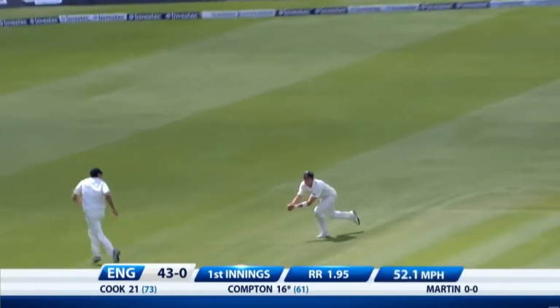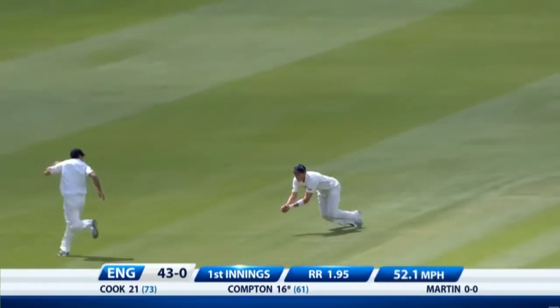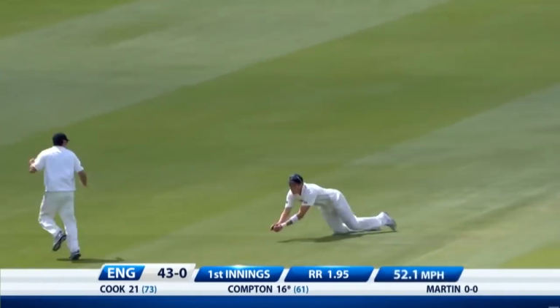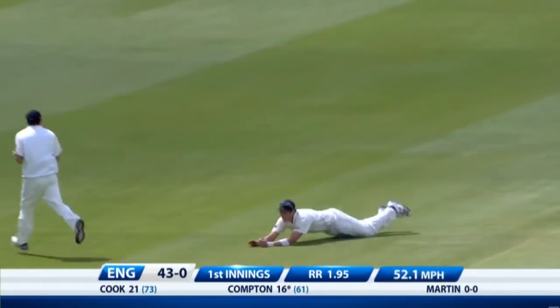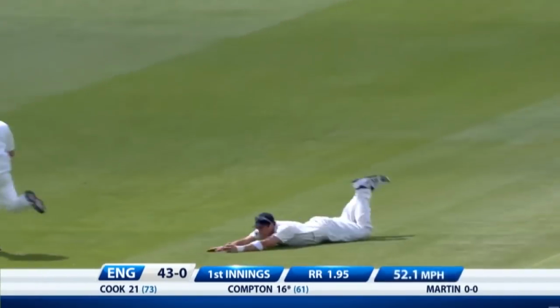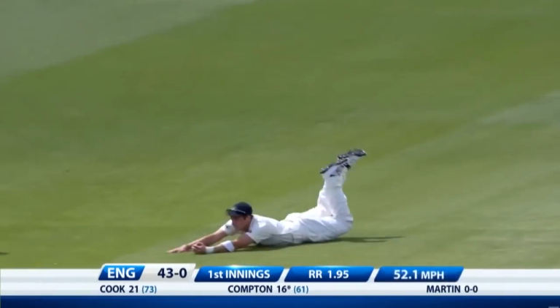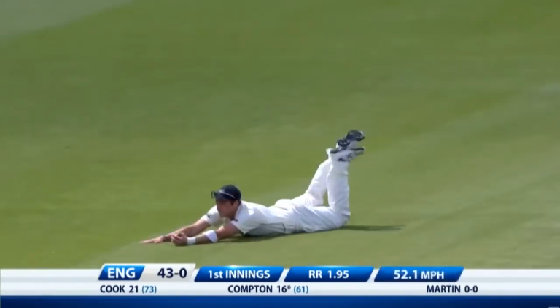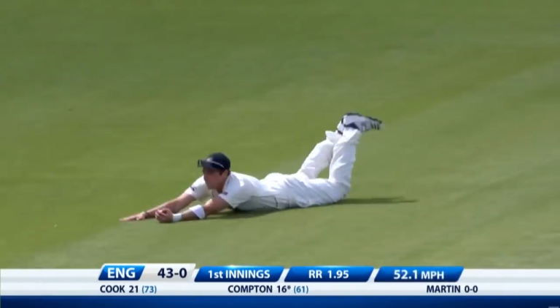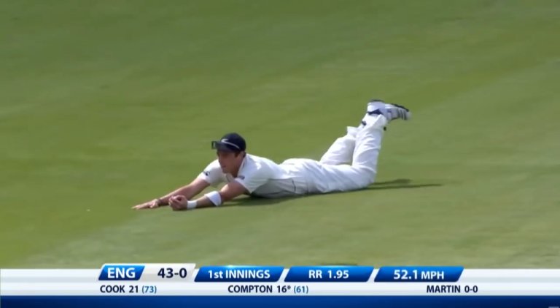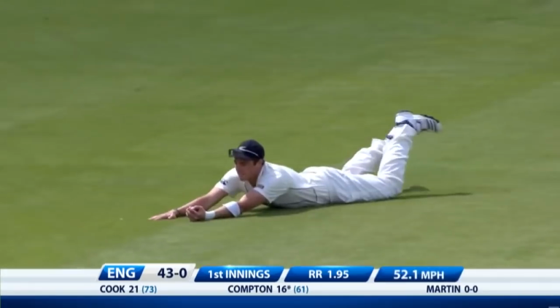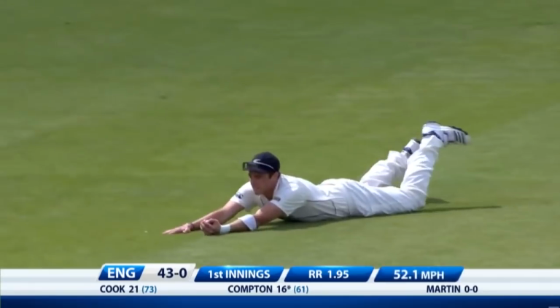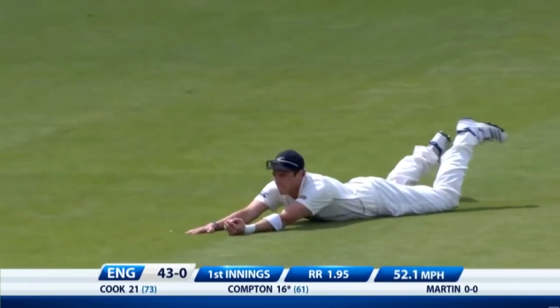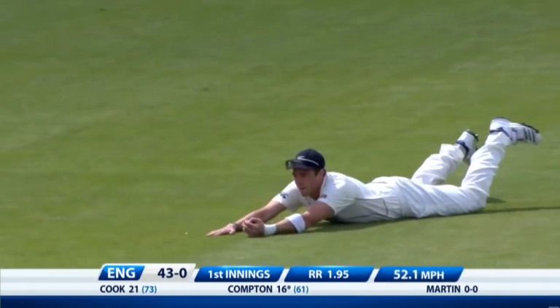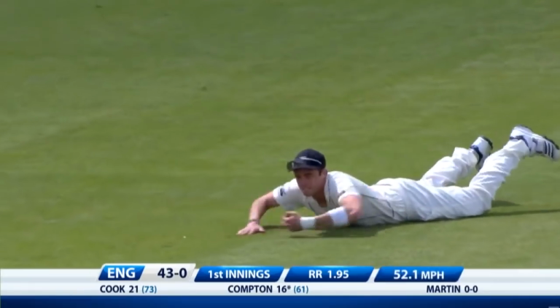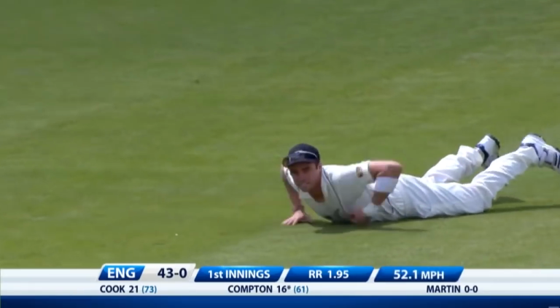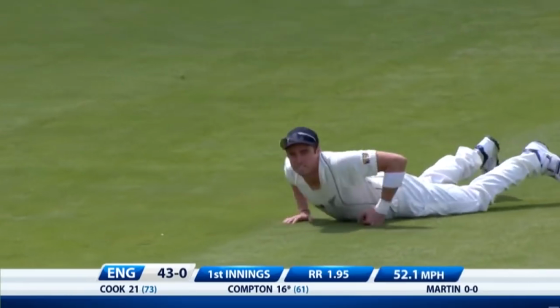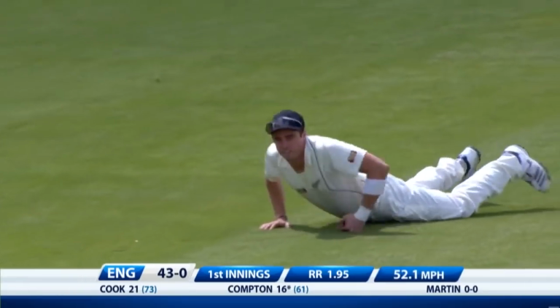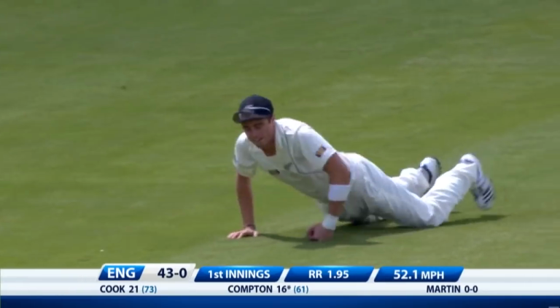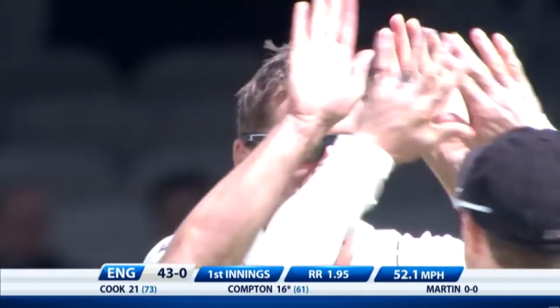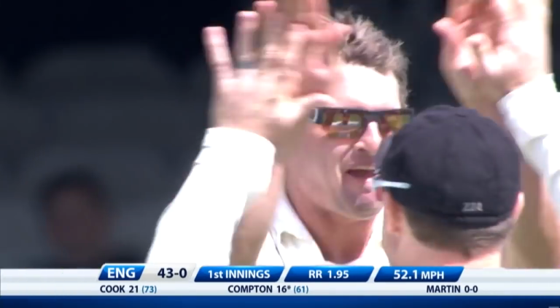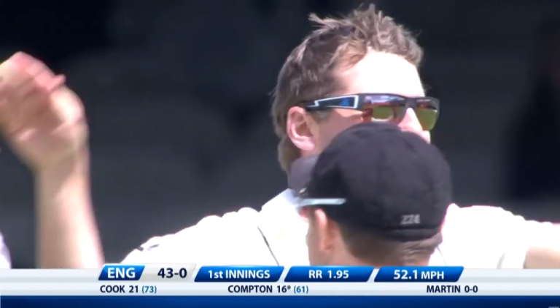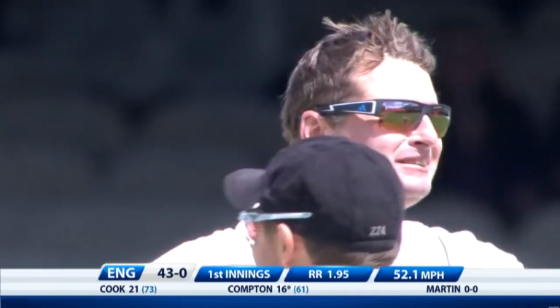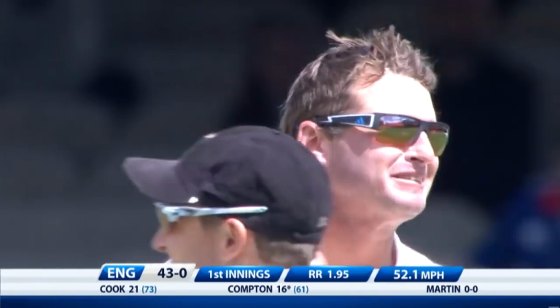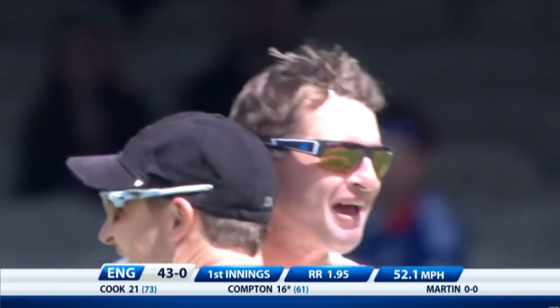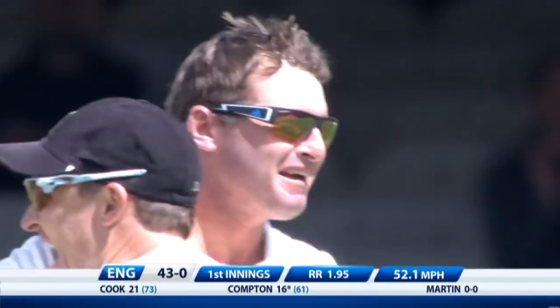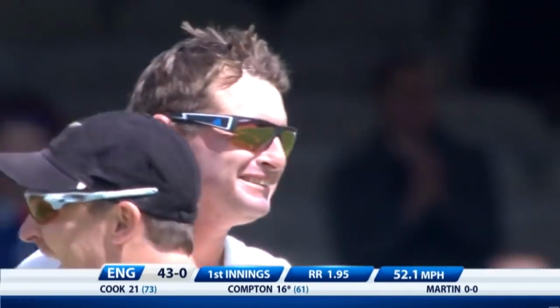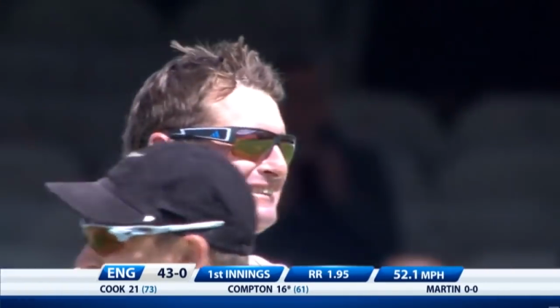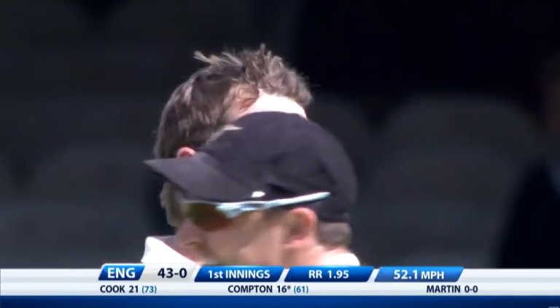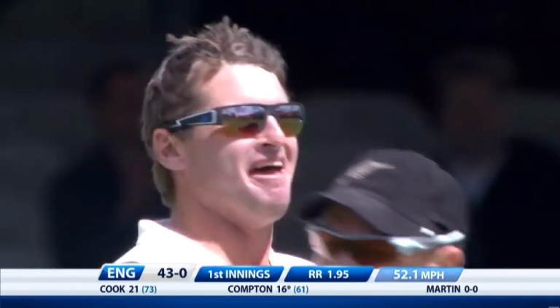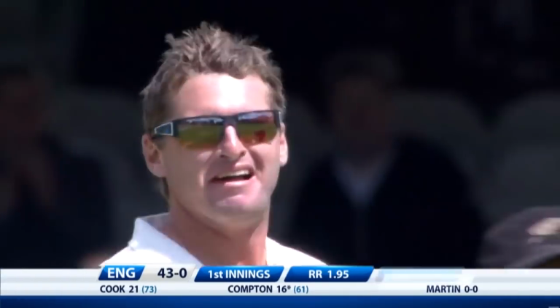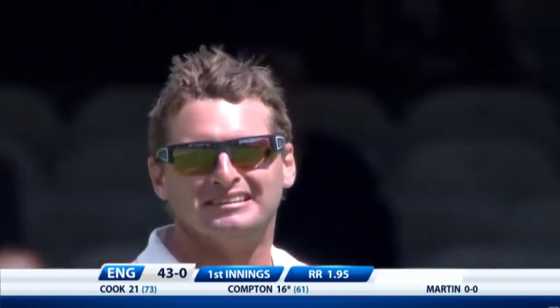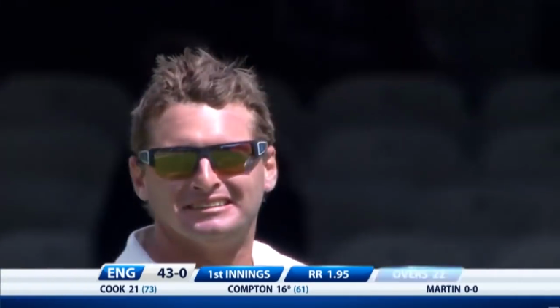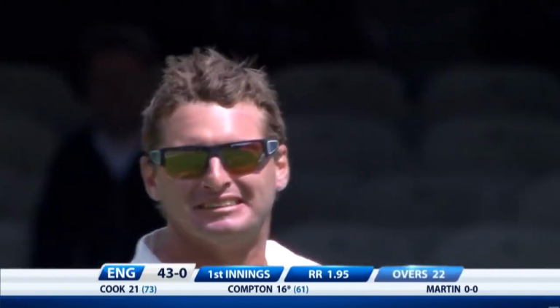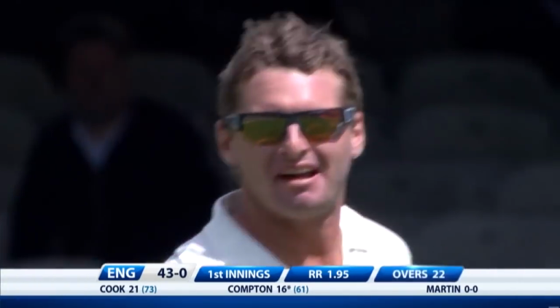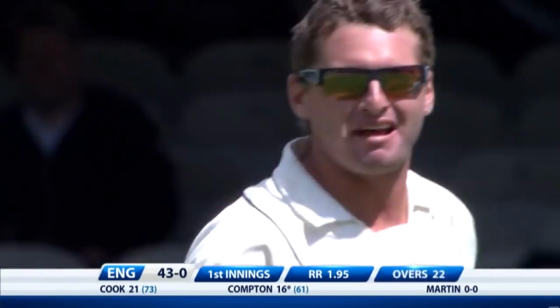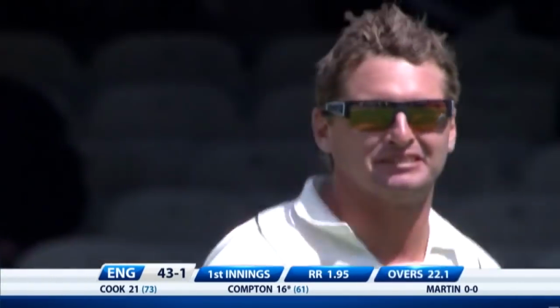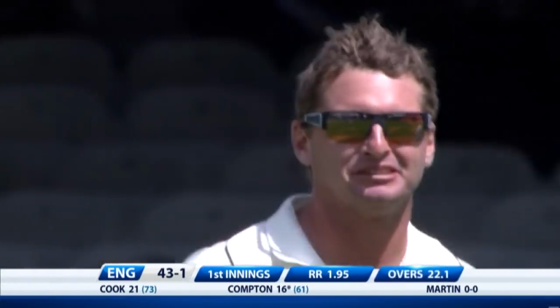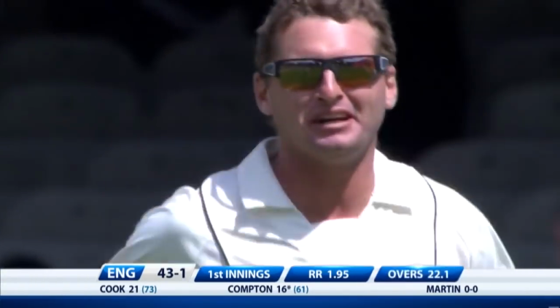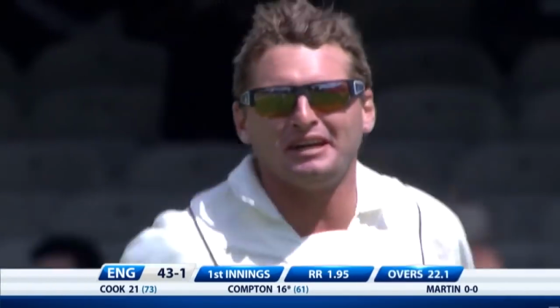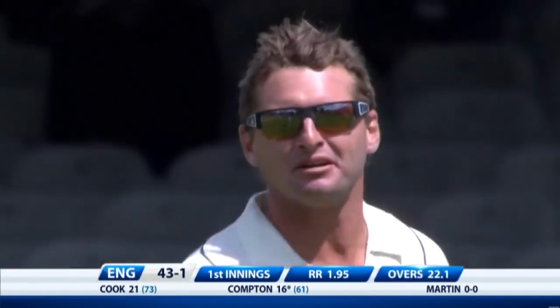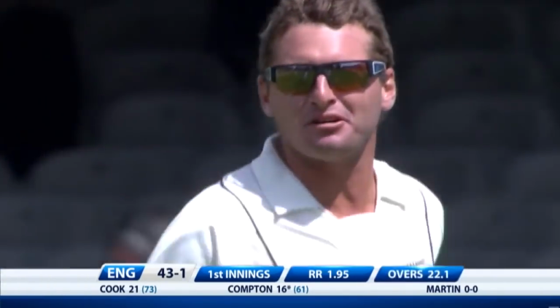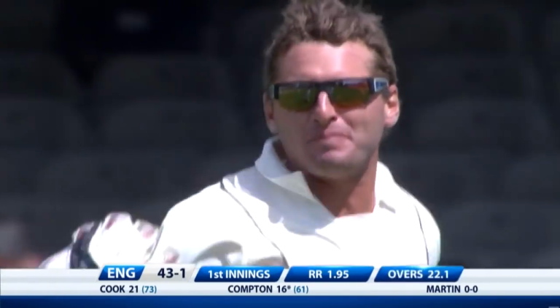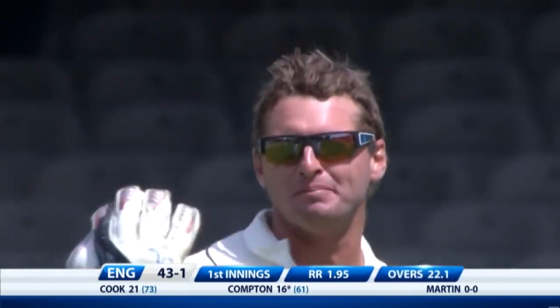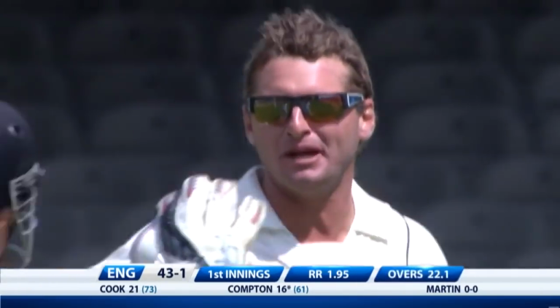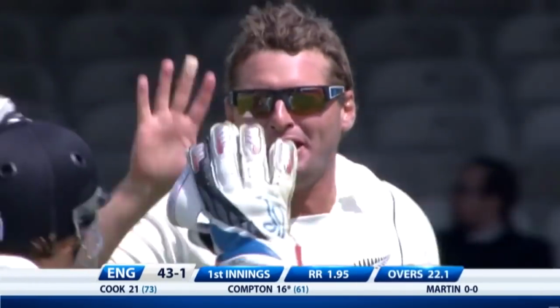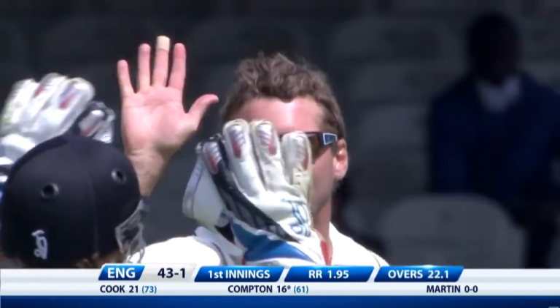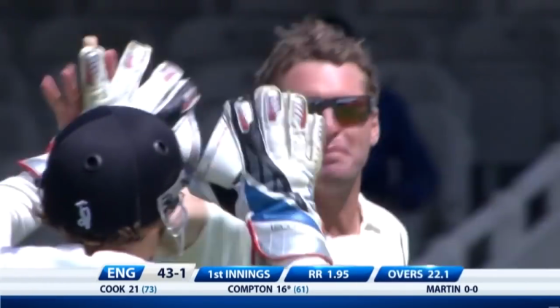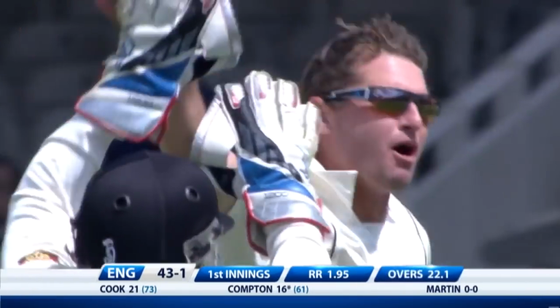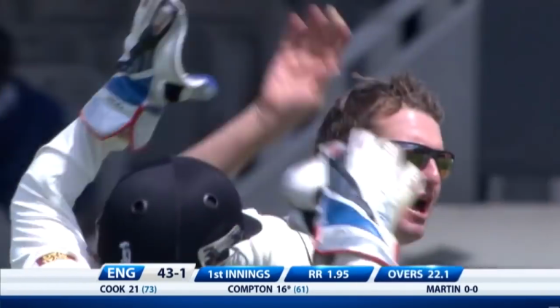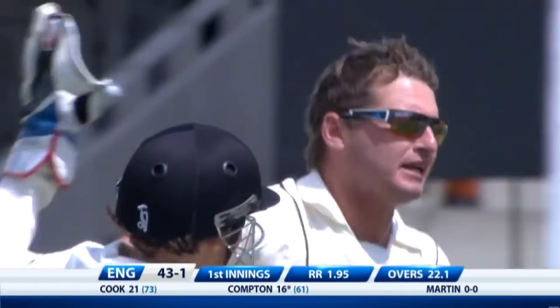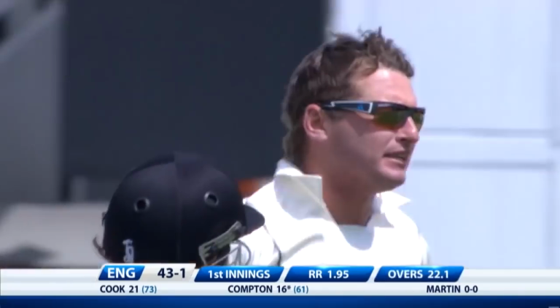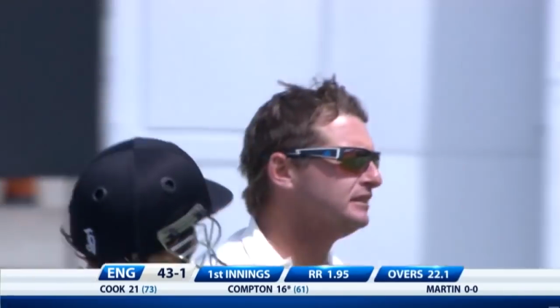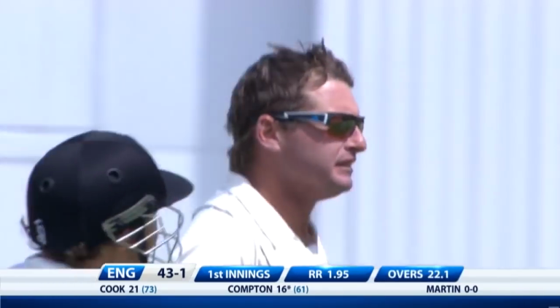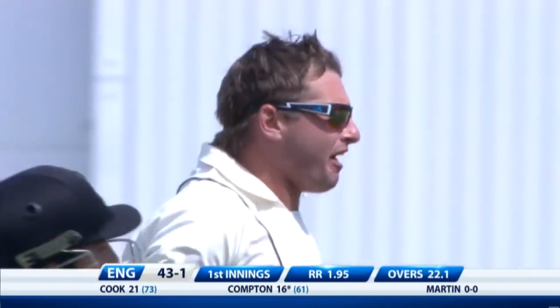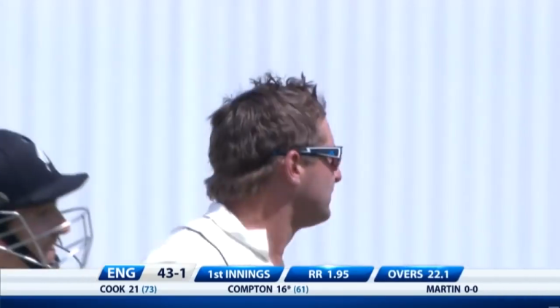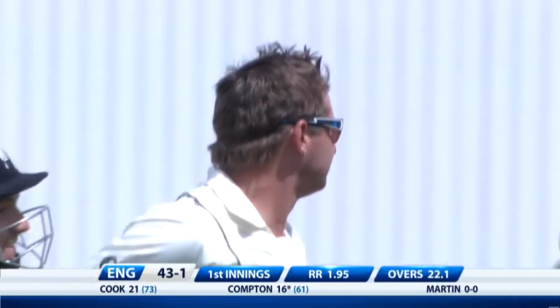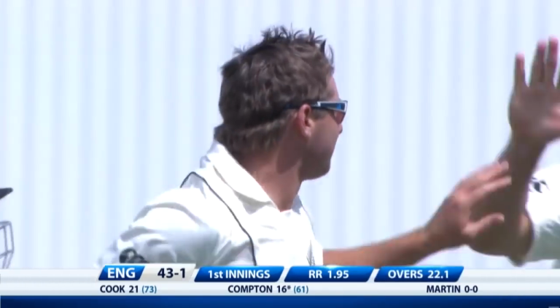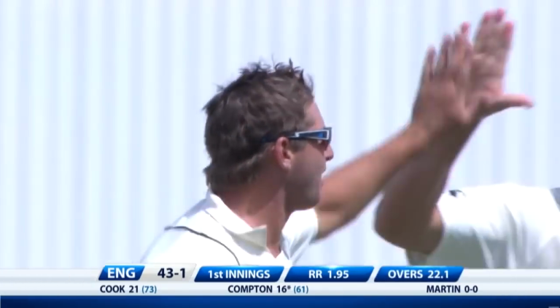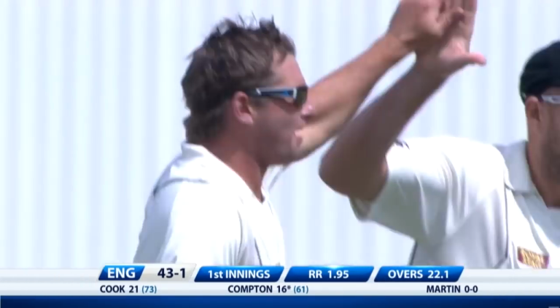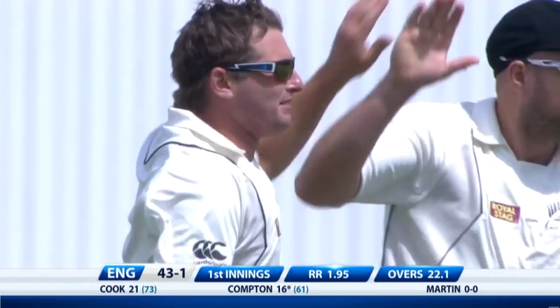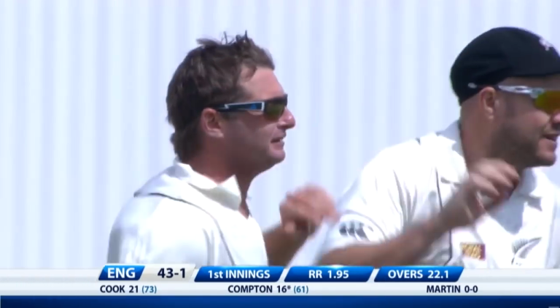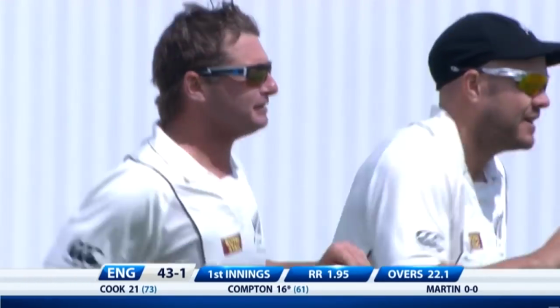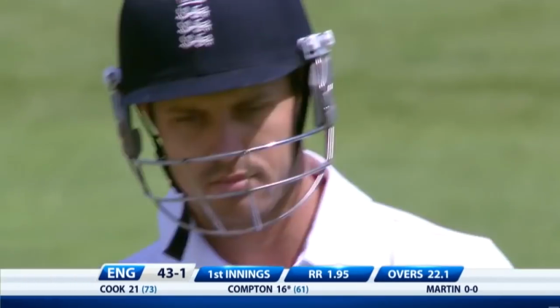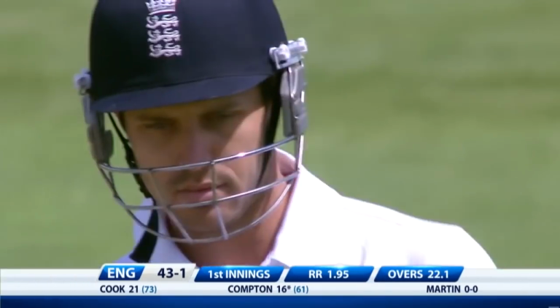That could be out. It is. Strange, strange shot. And that's what dot balls do to you.